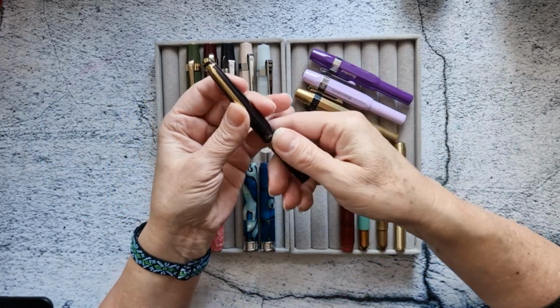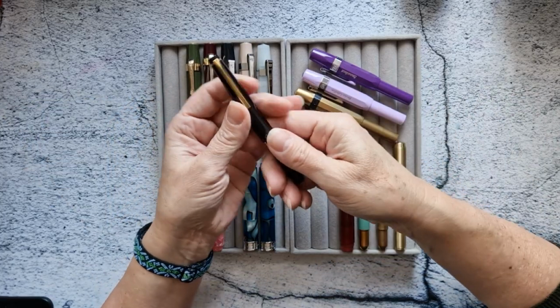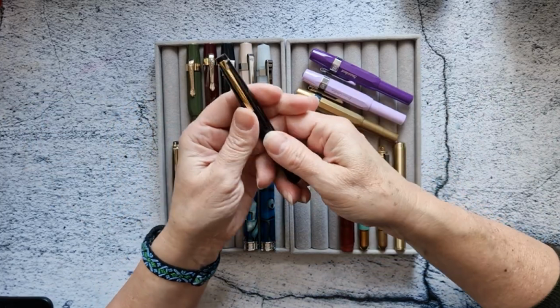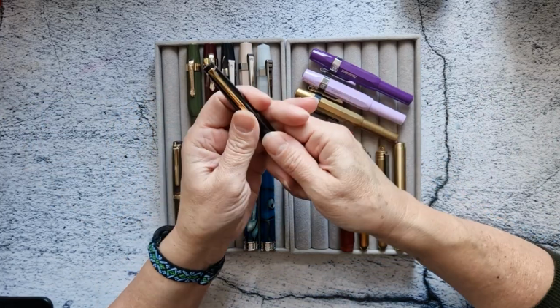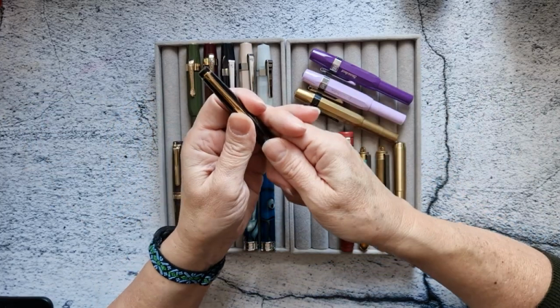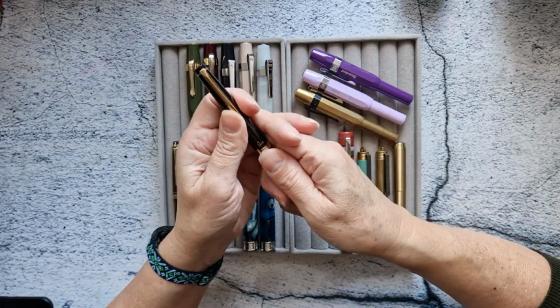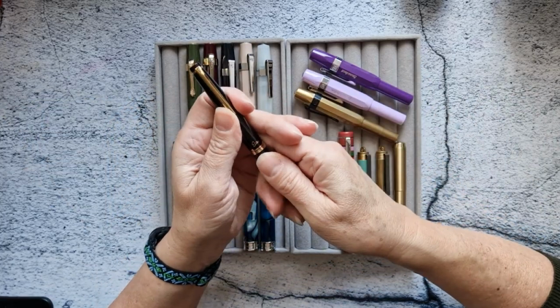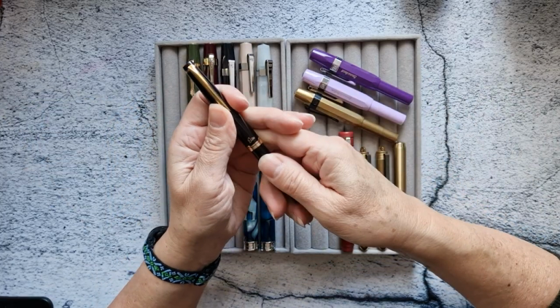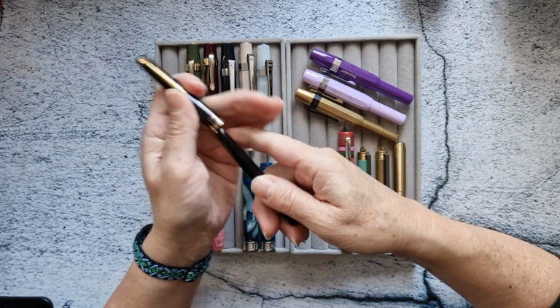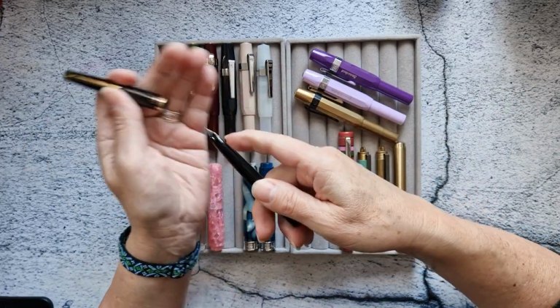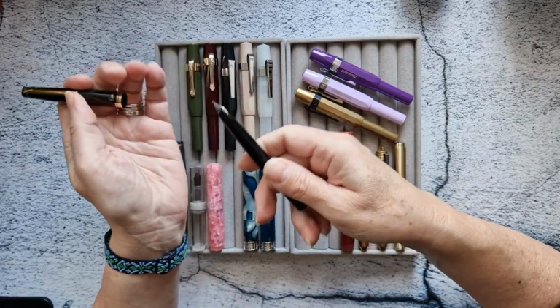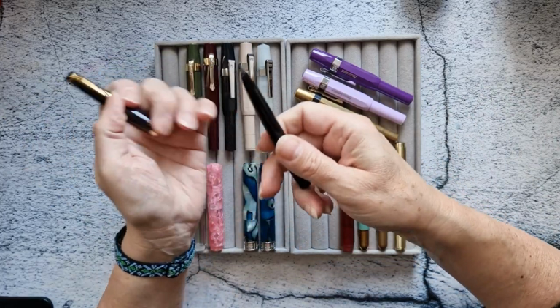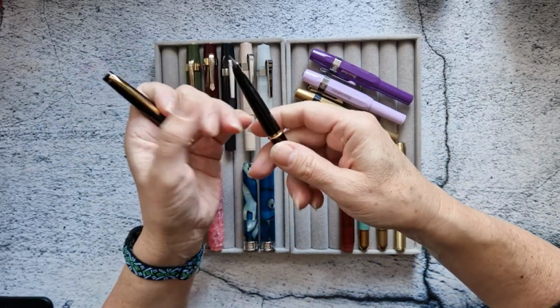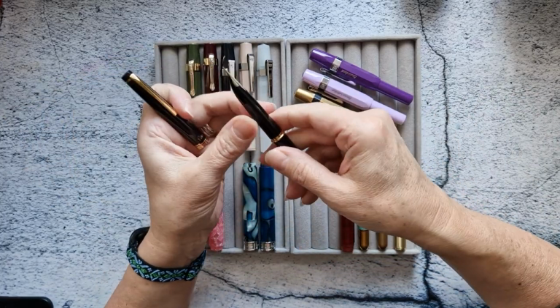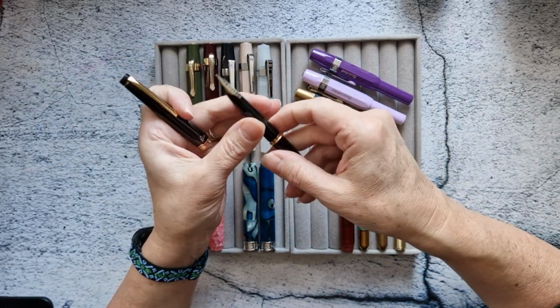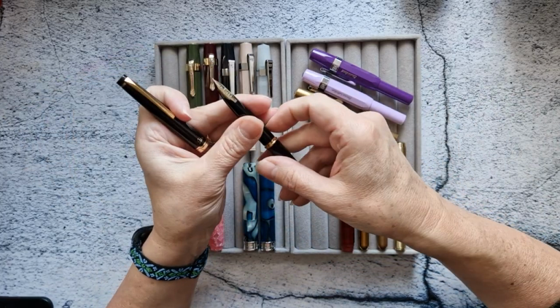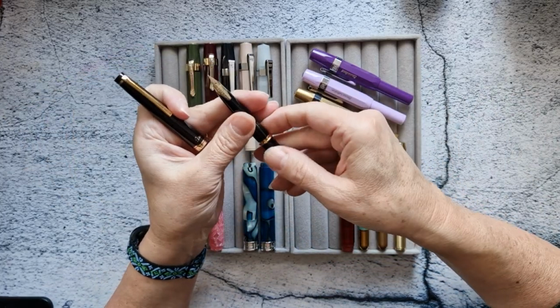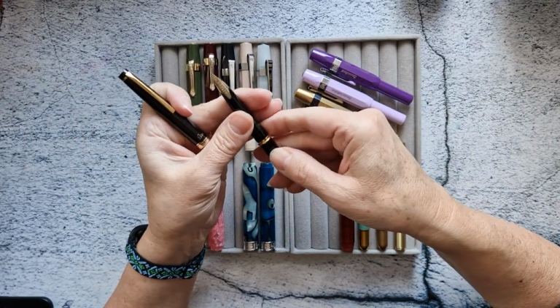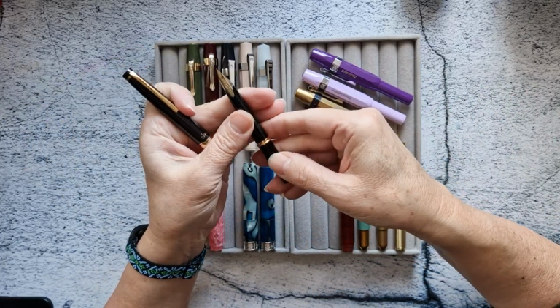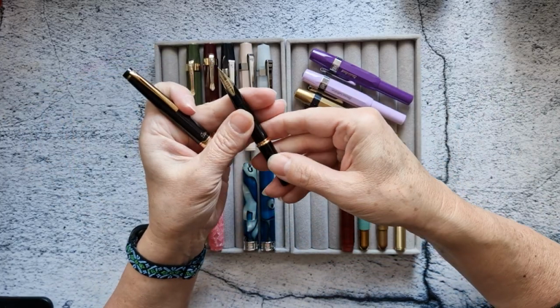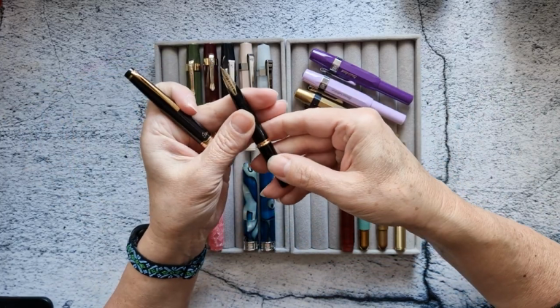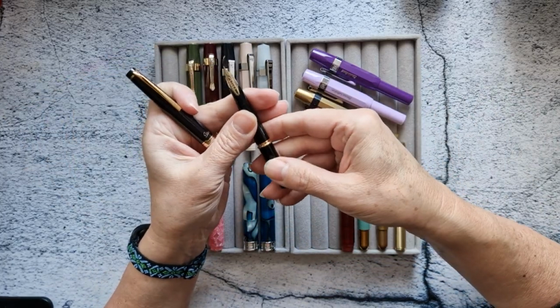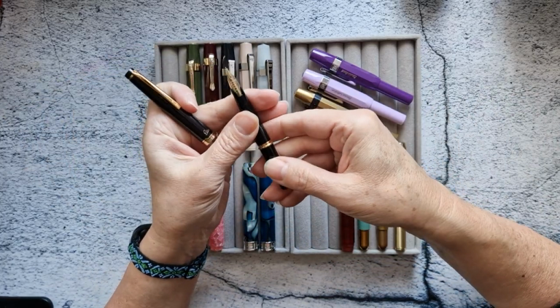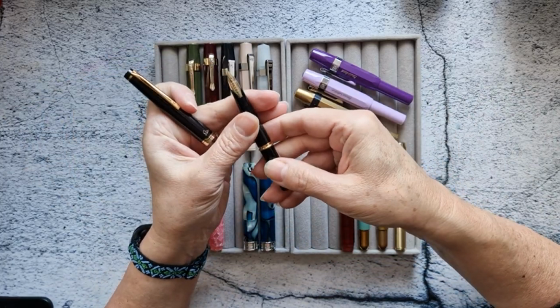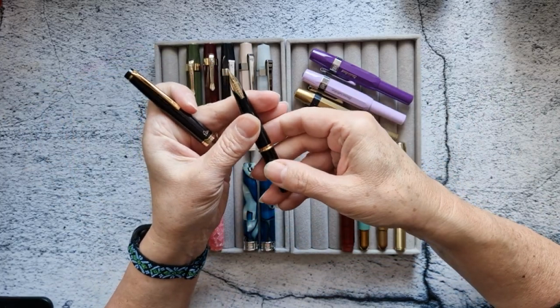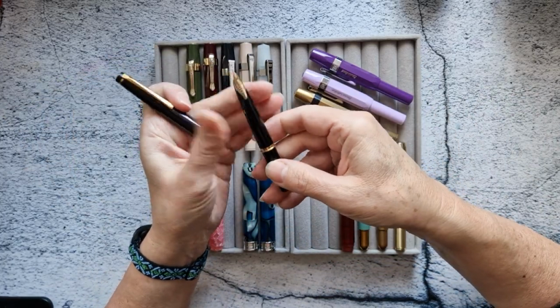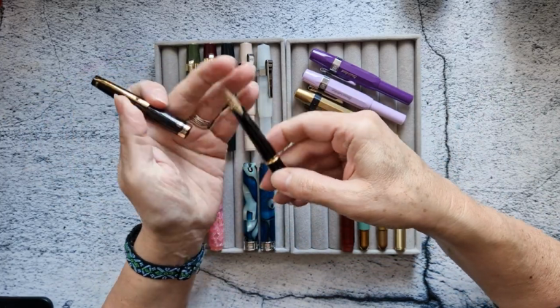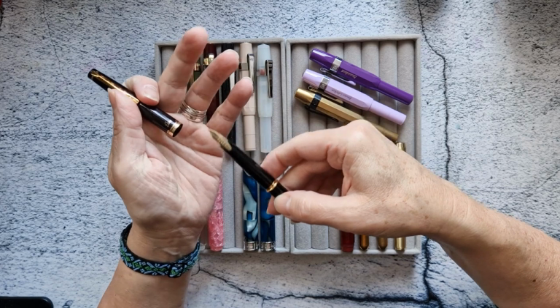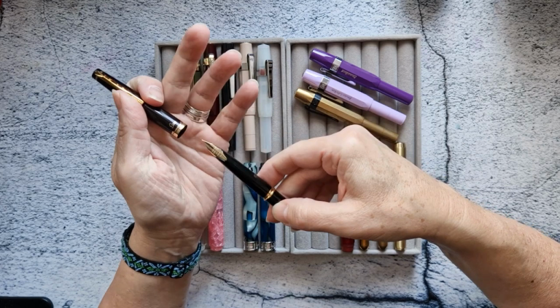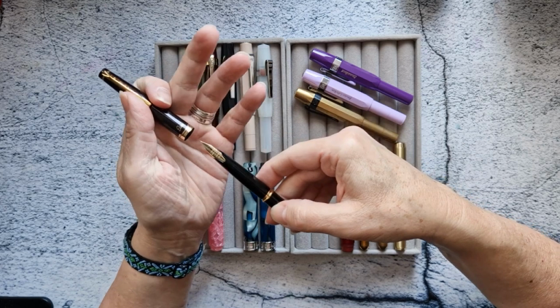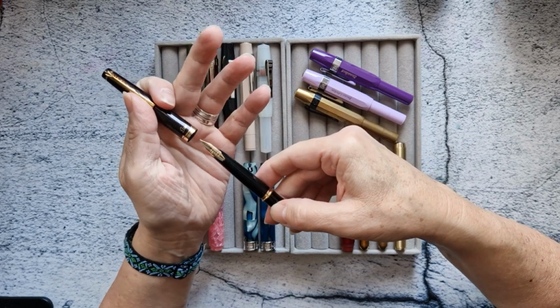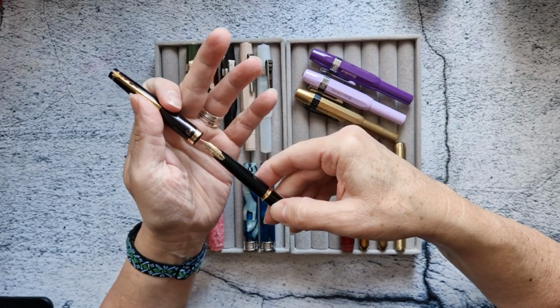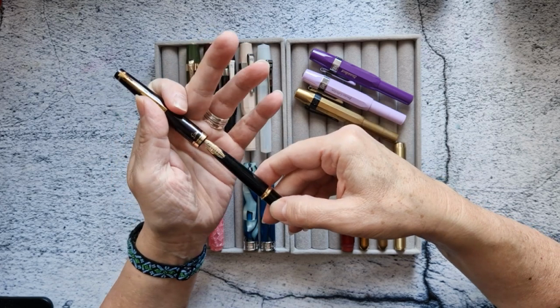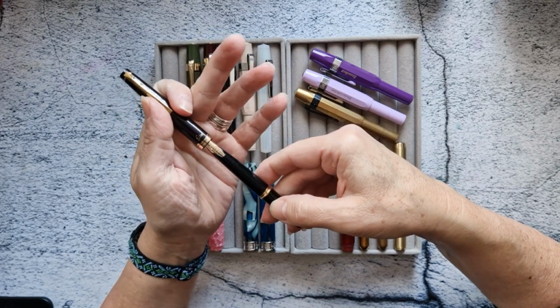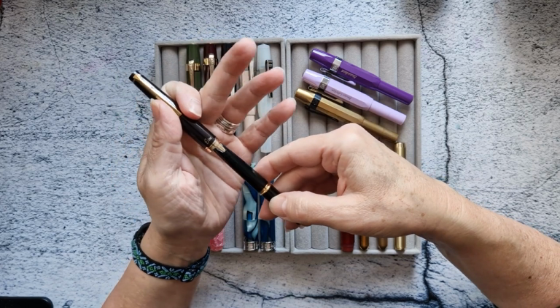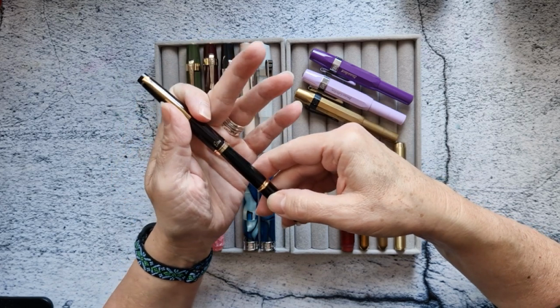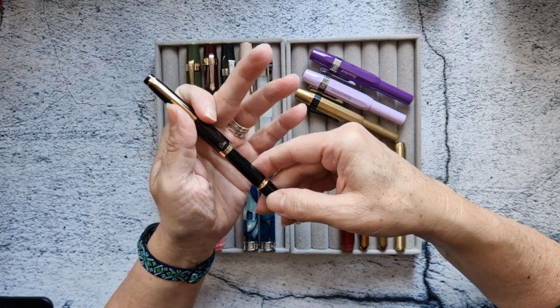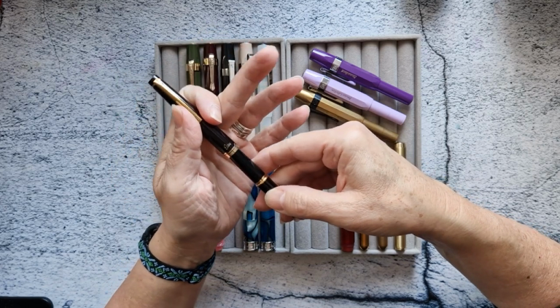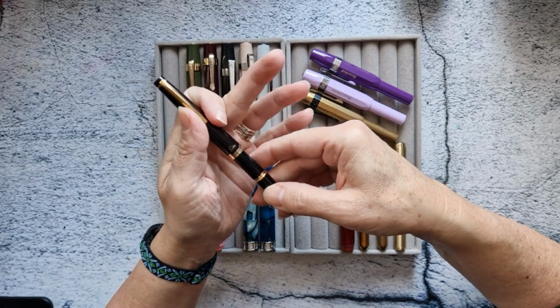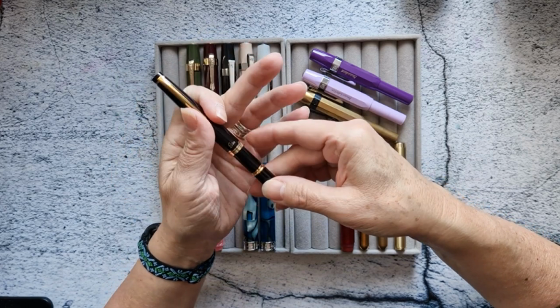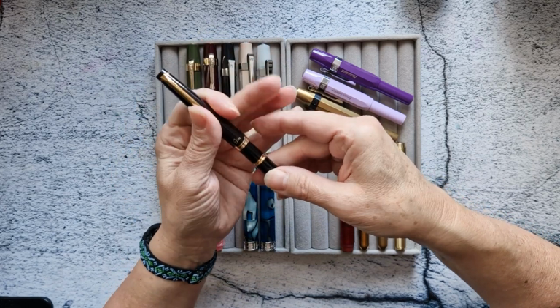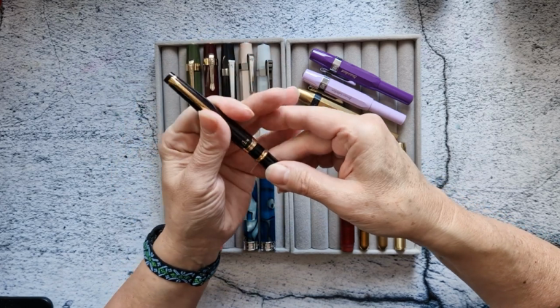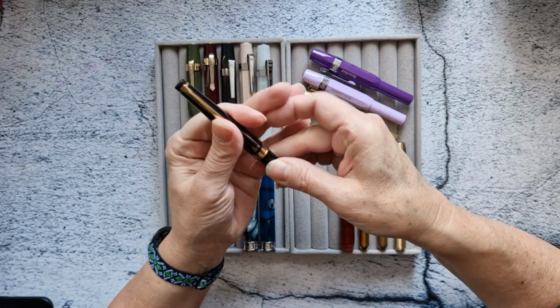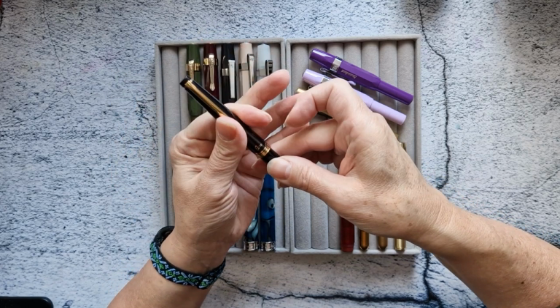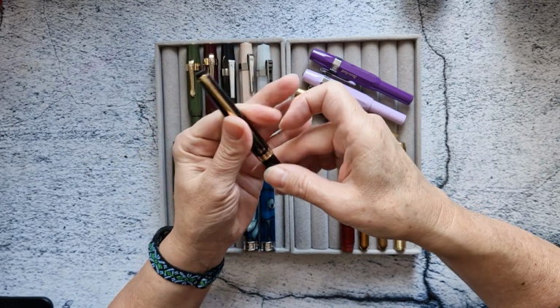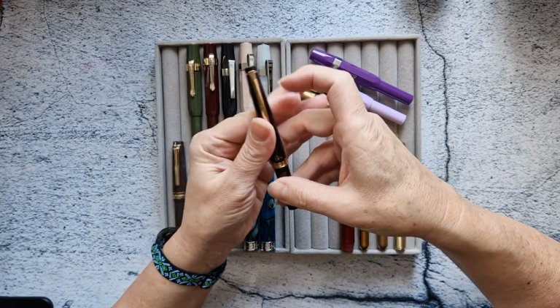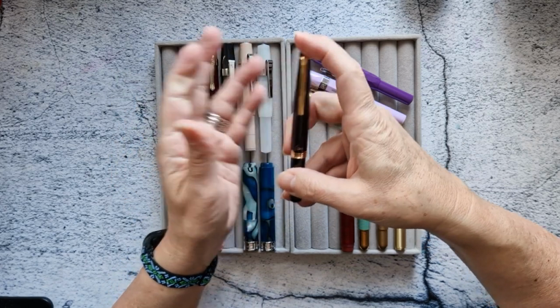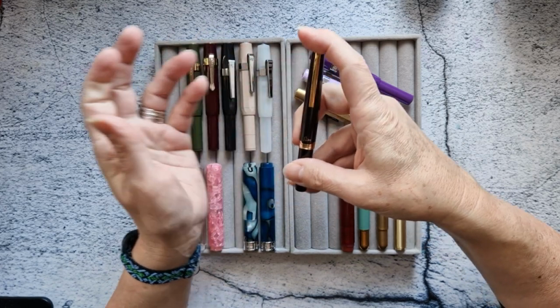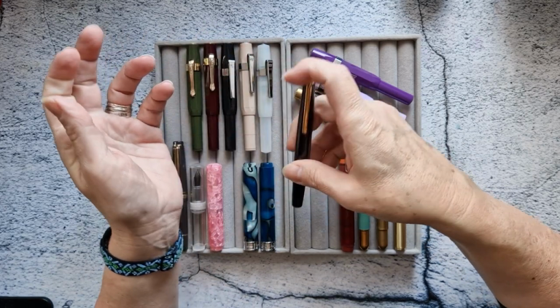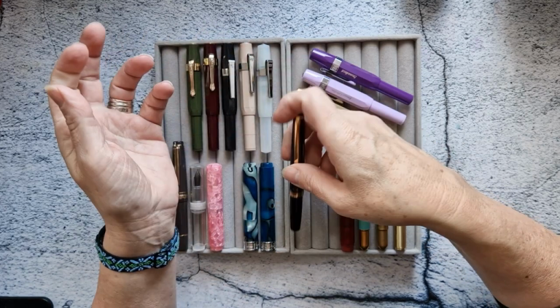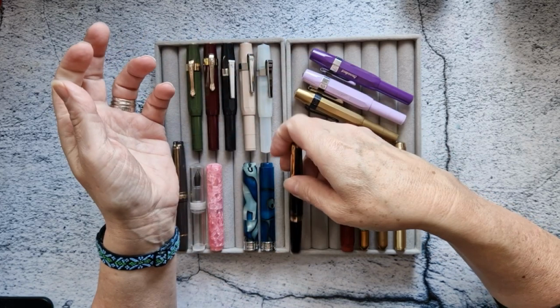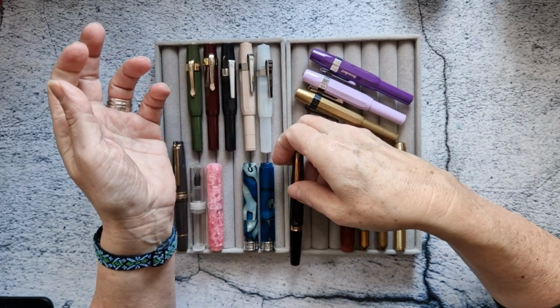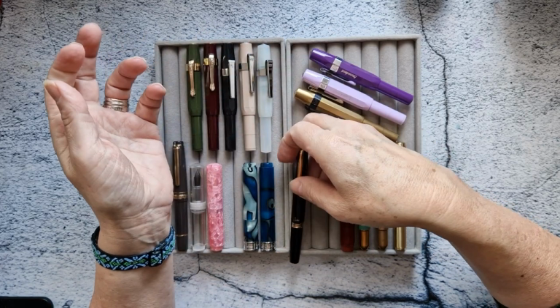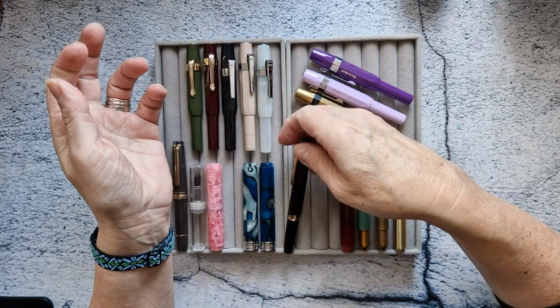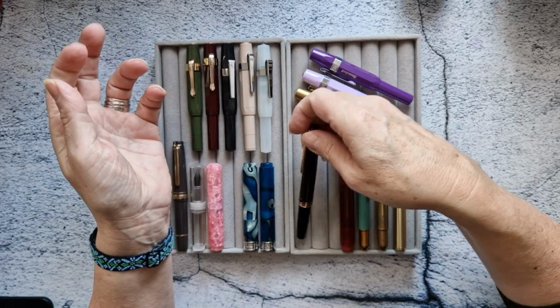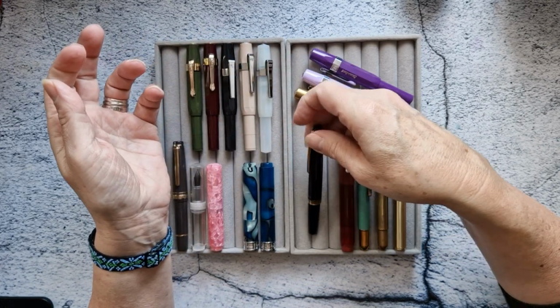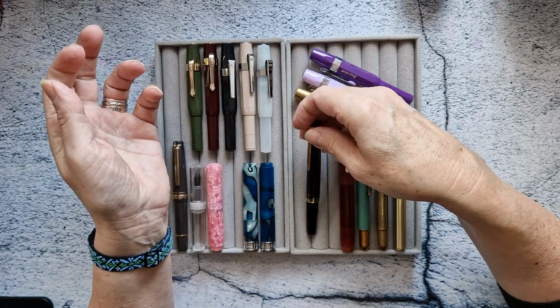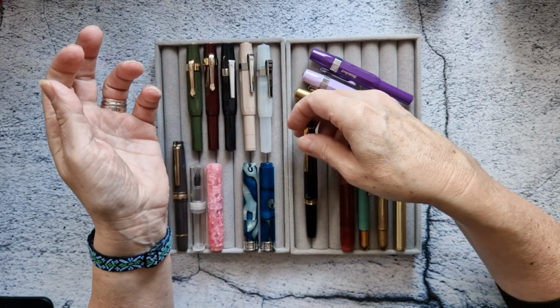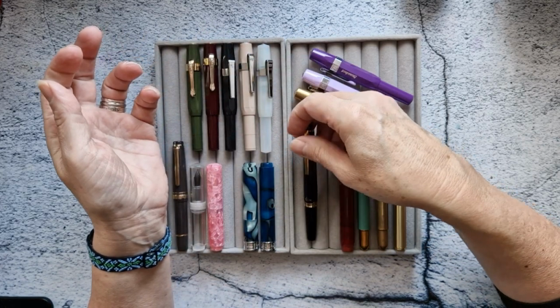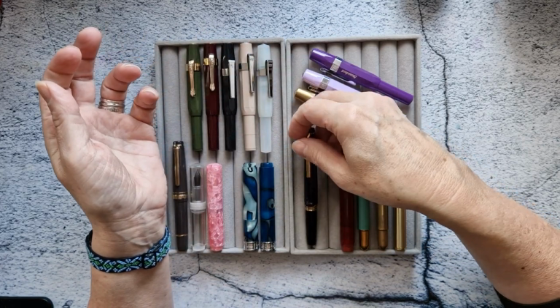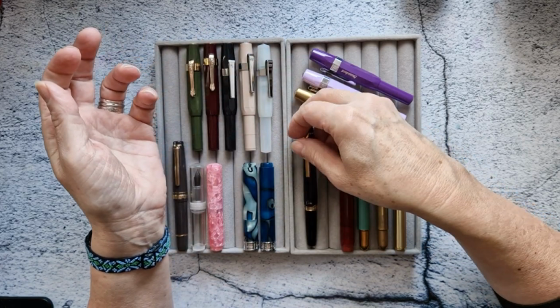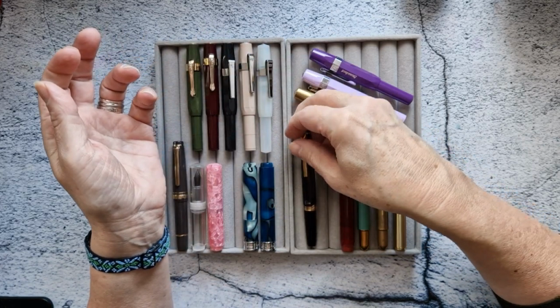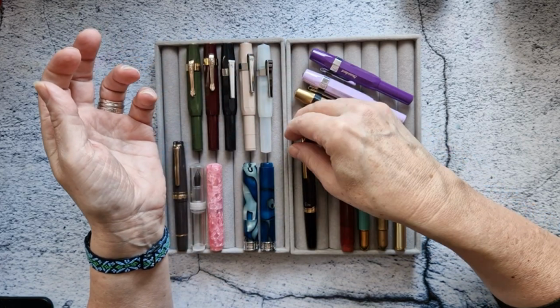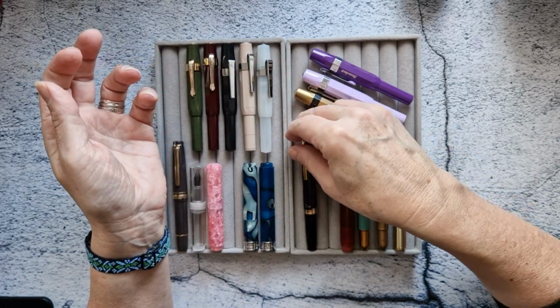My Pilot E95S — I love this pen. It's a fine nib. It's not going anywhere; I'm keeping it.